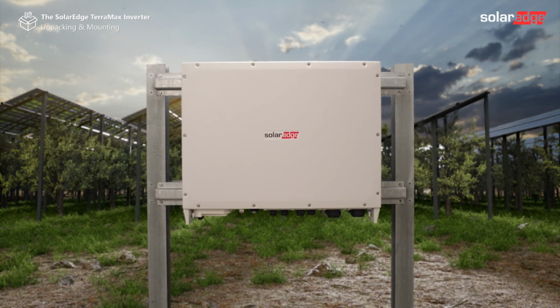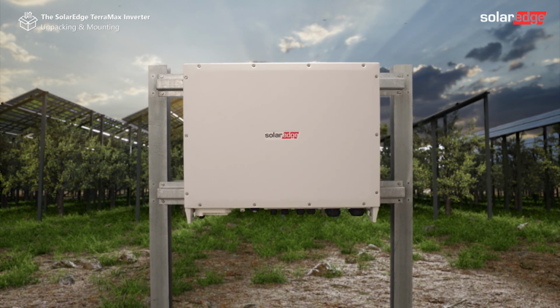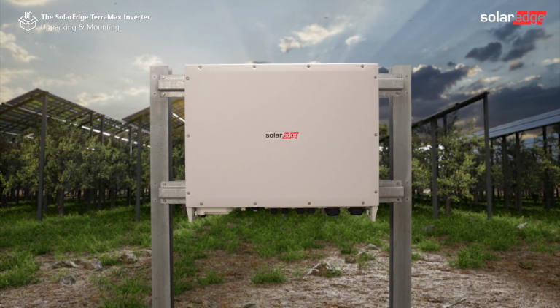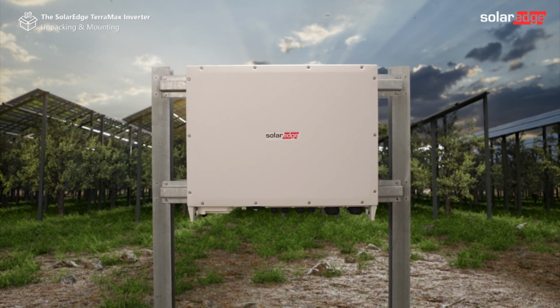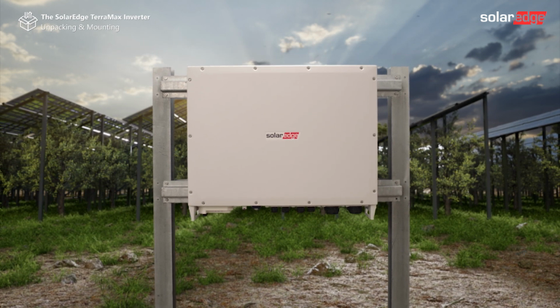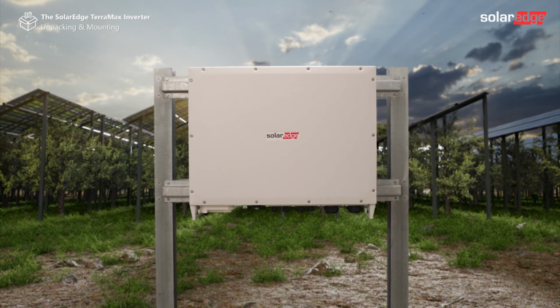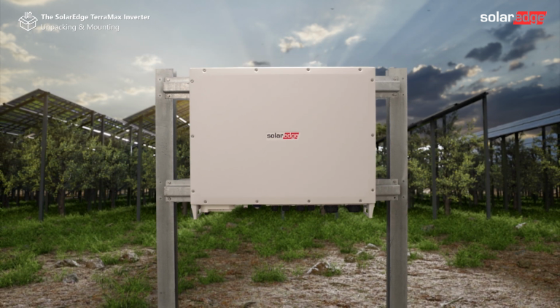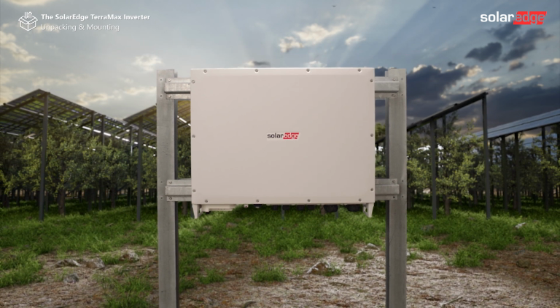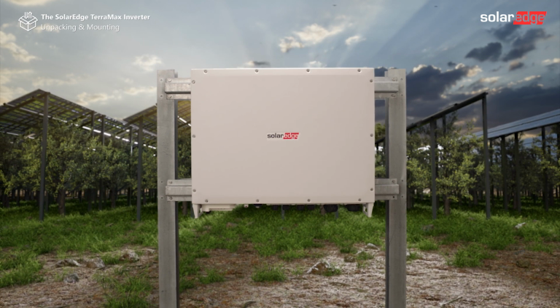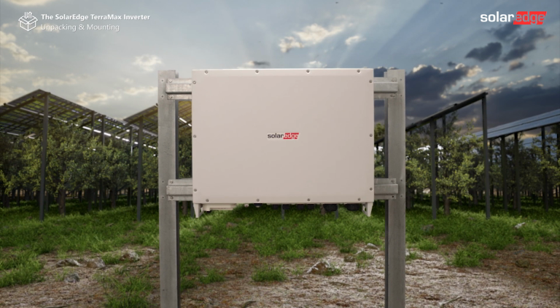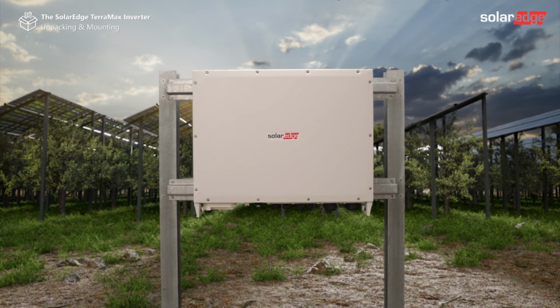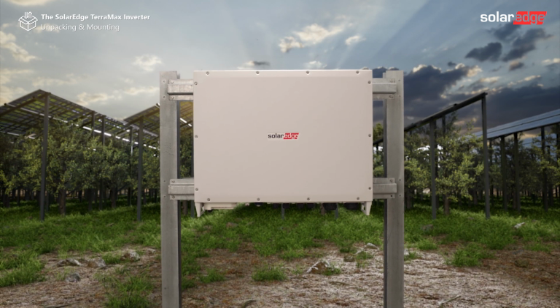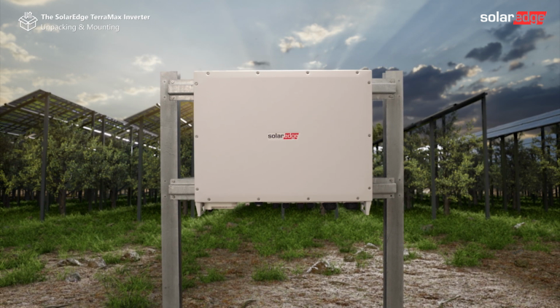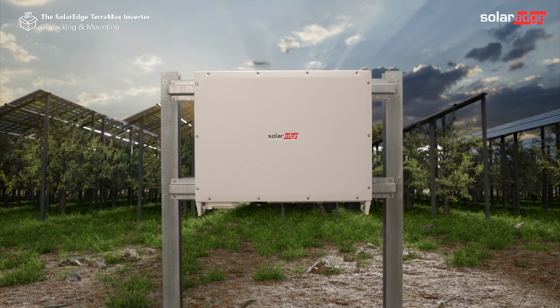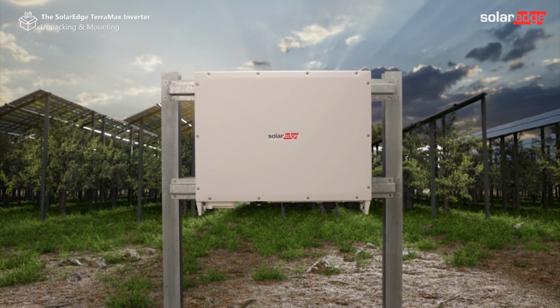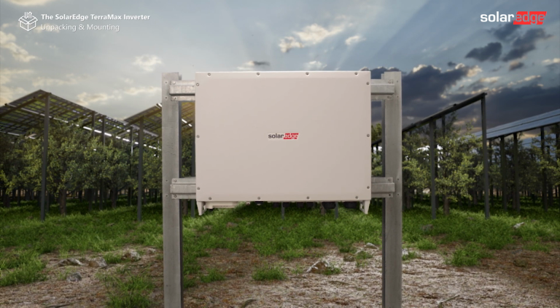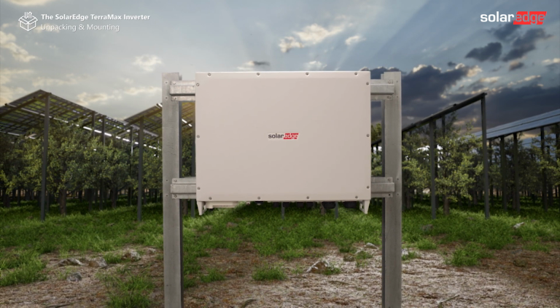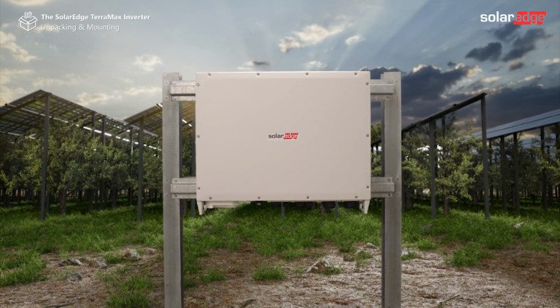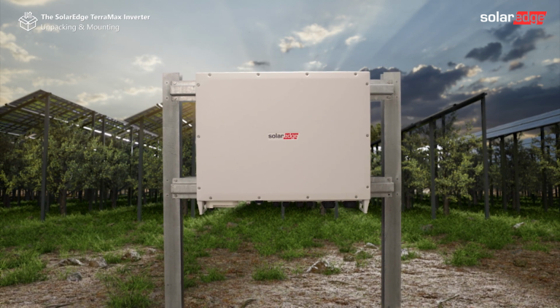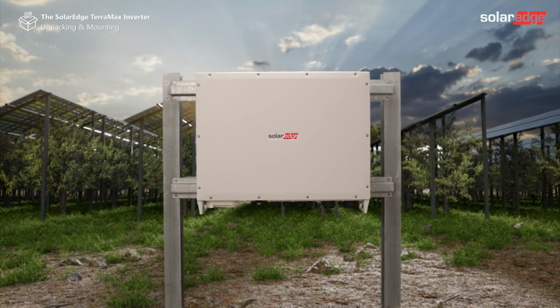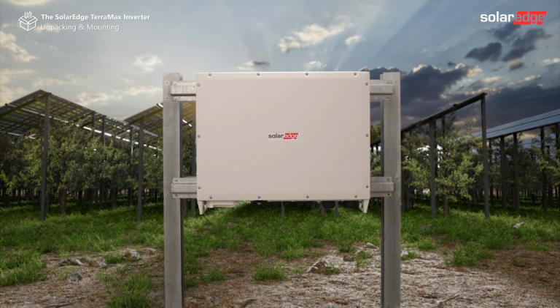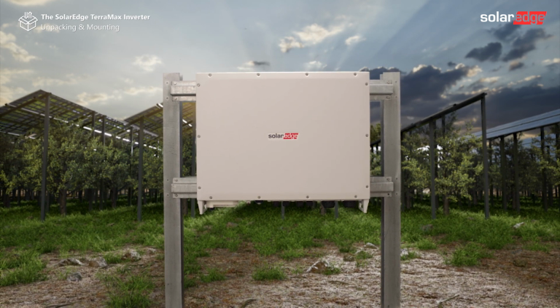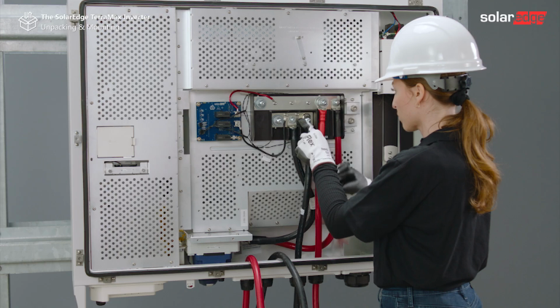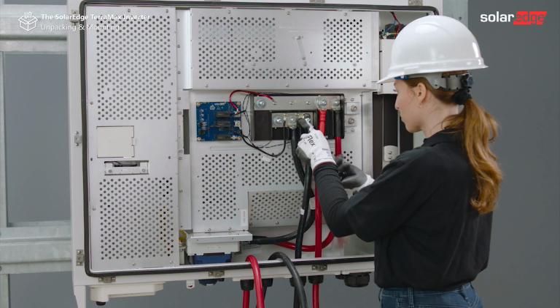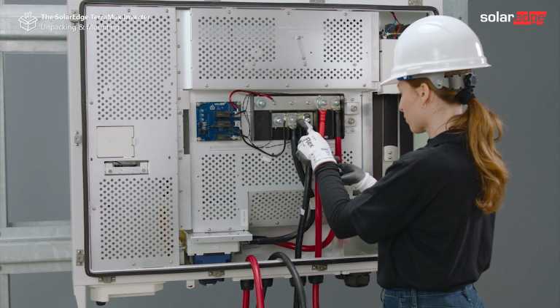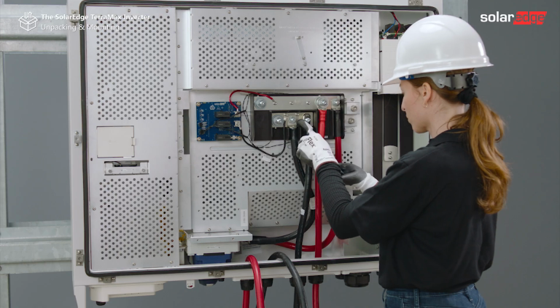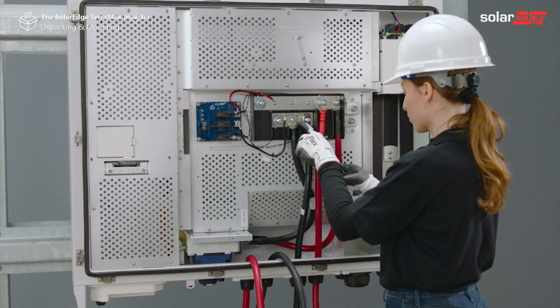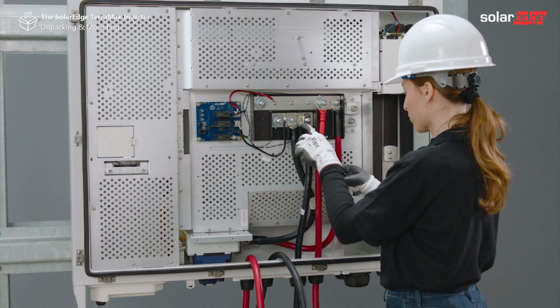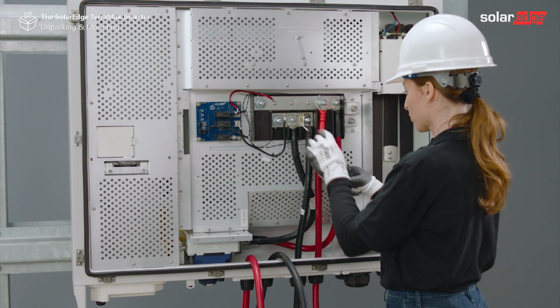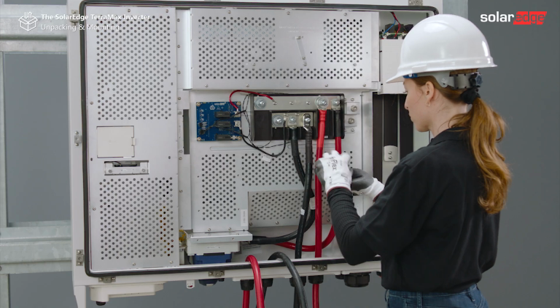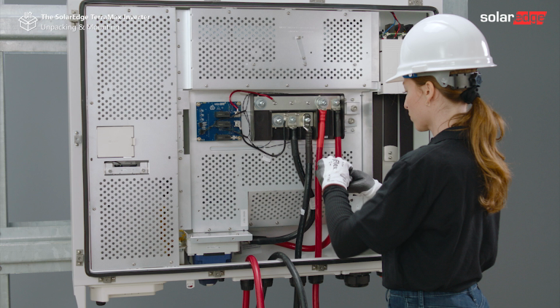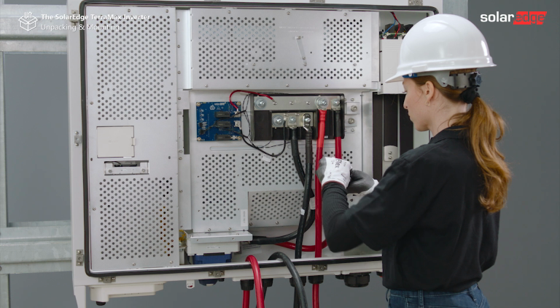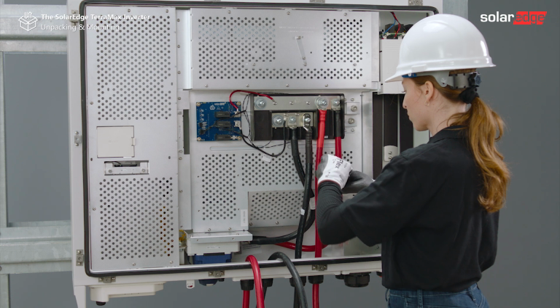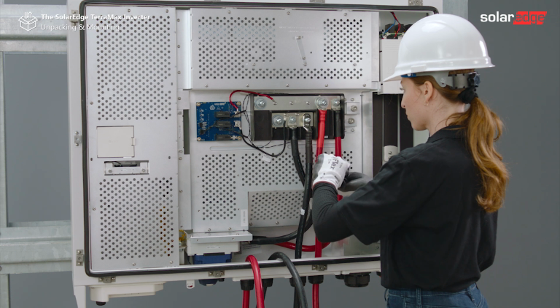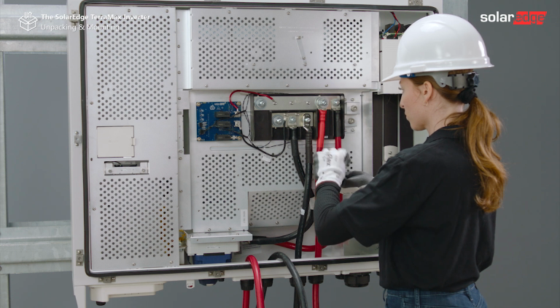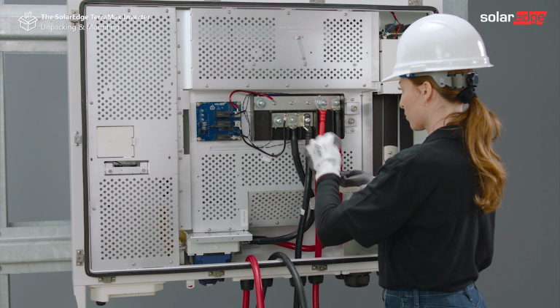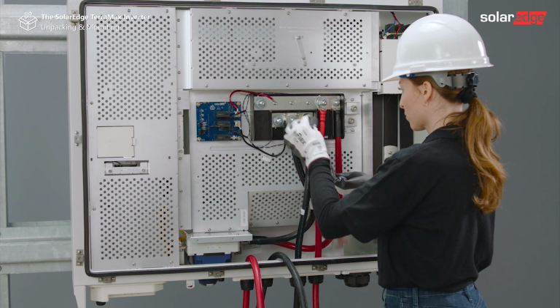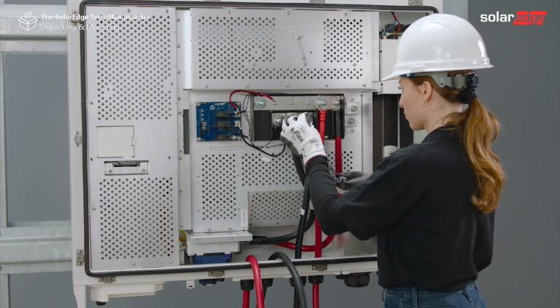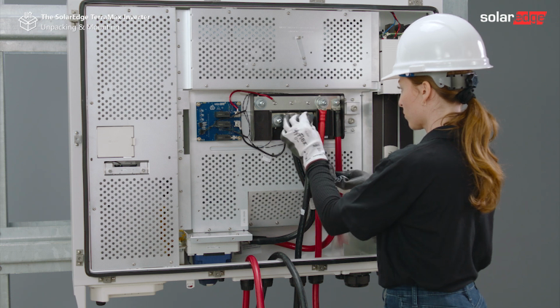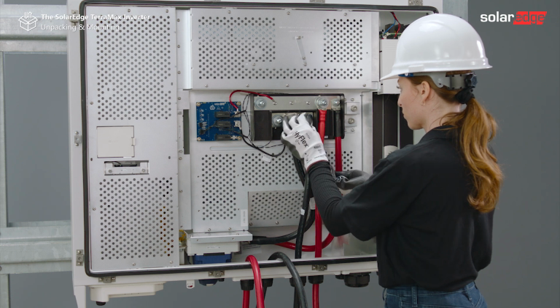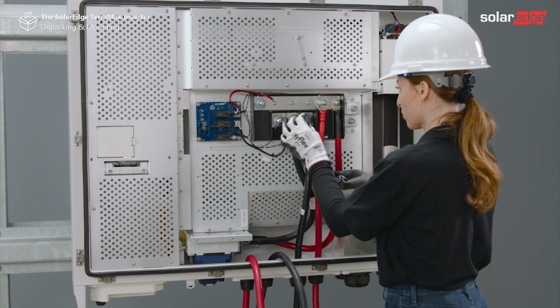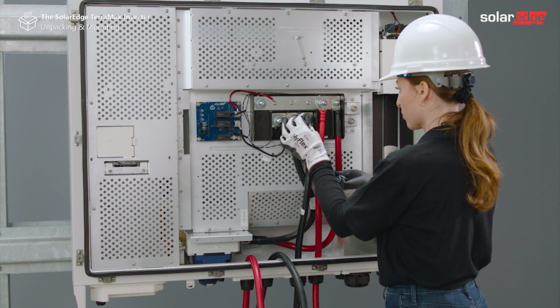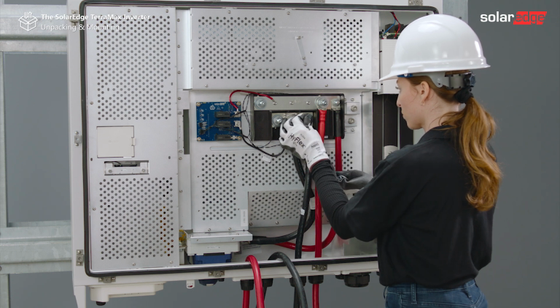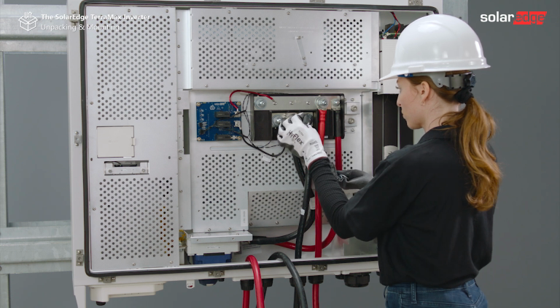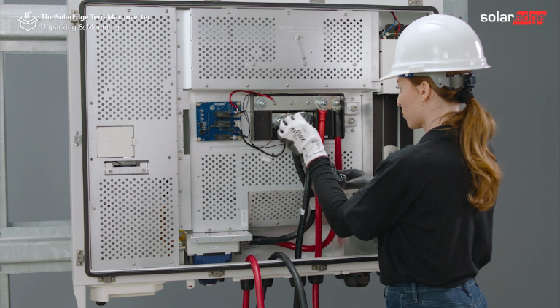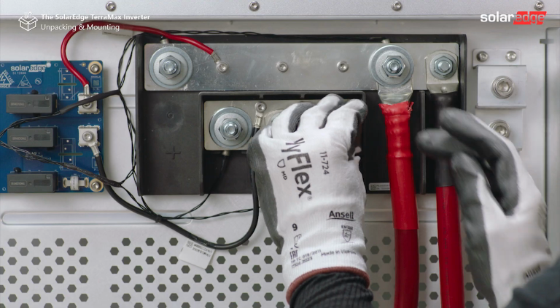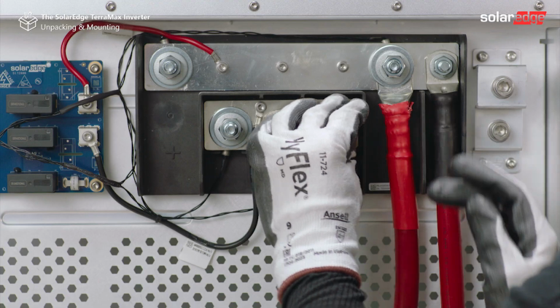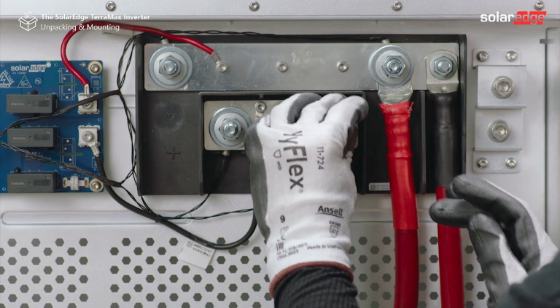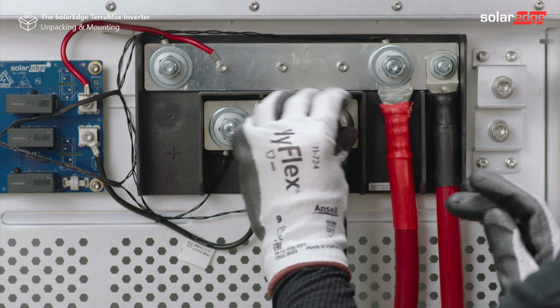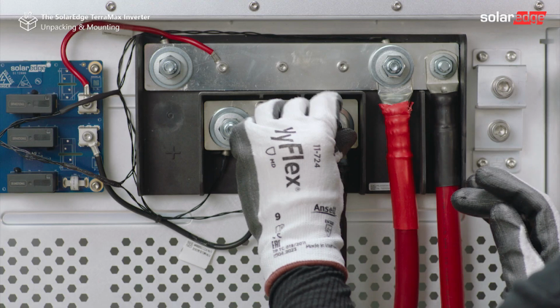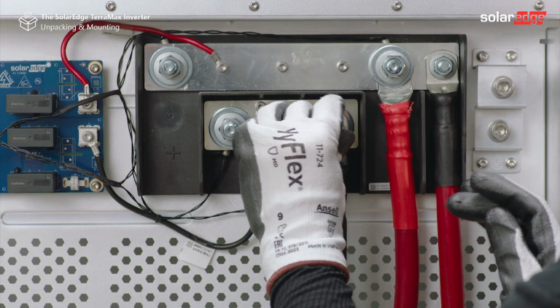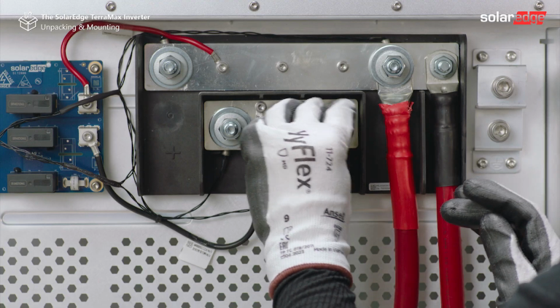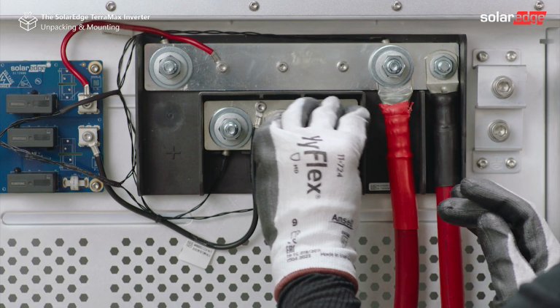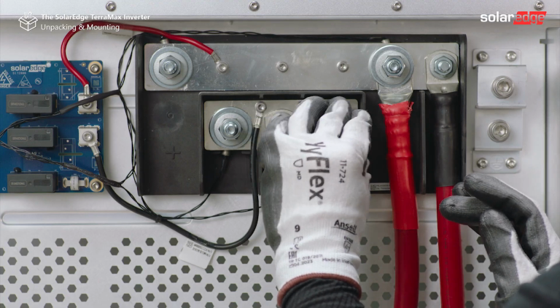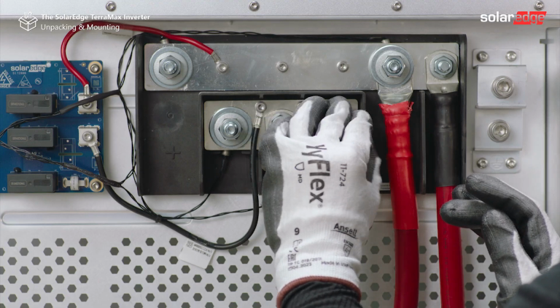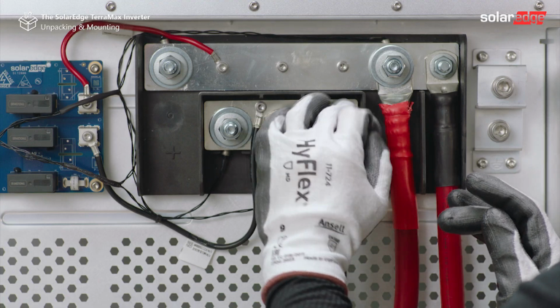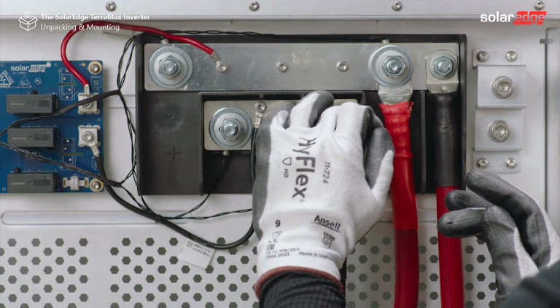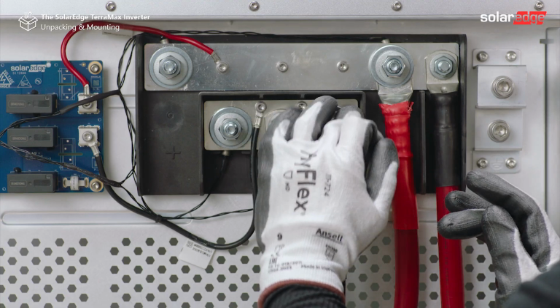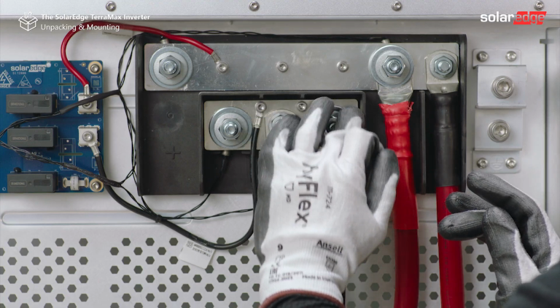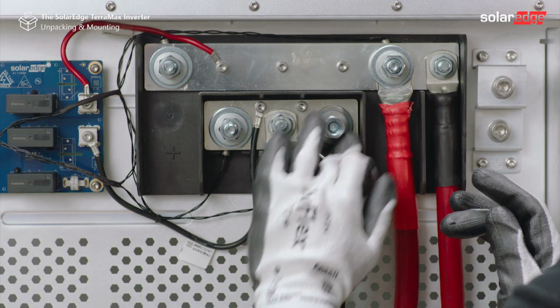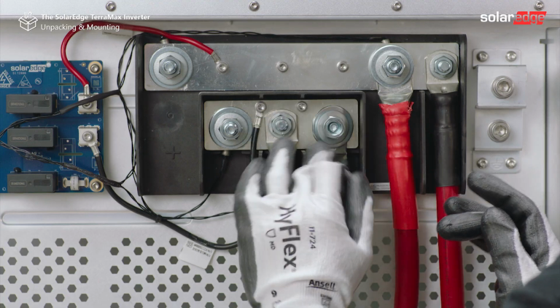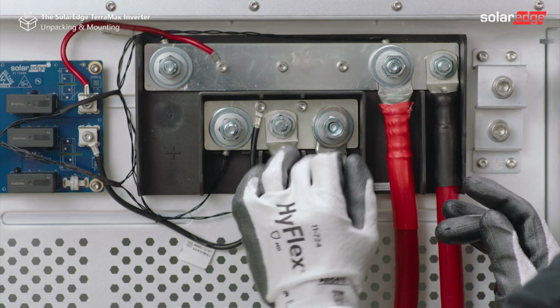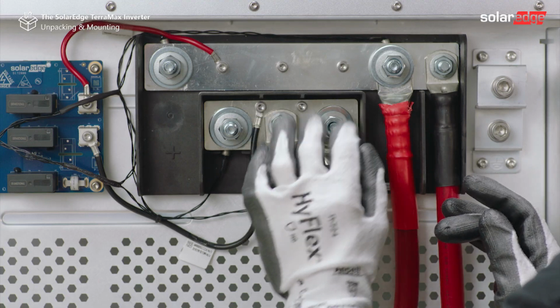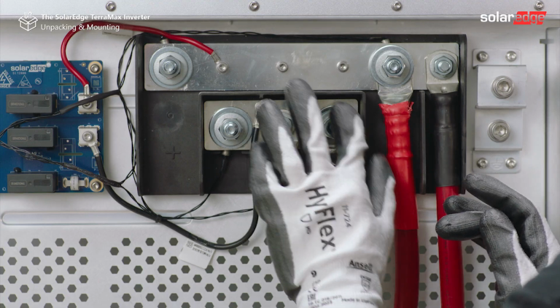Join us for the next video in this series where we will guide you through the SolarEdge Teramax inverter wiring process.